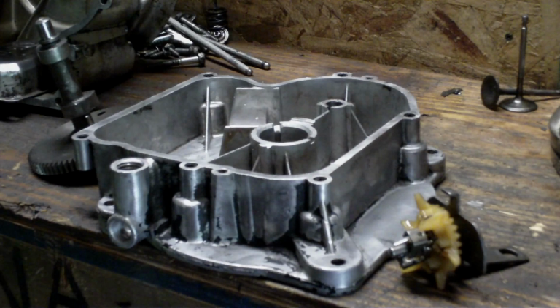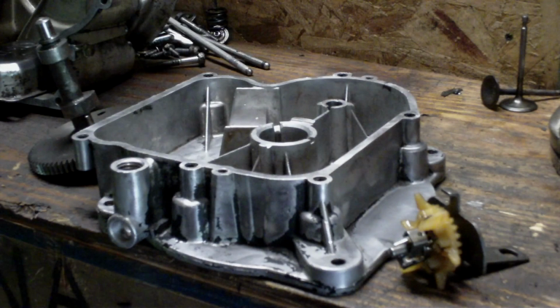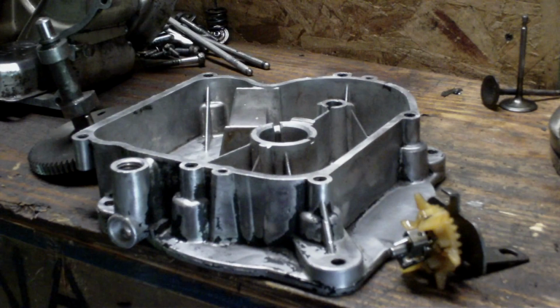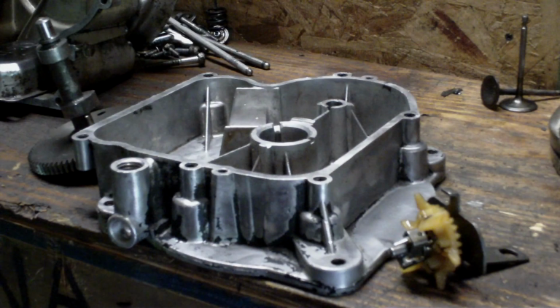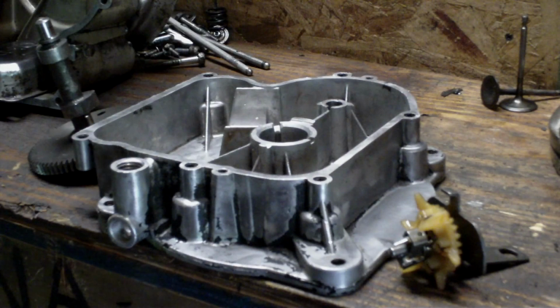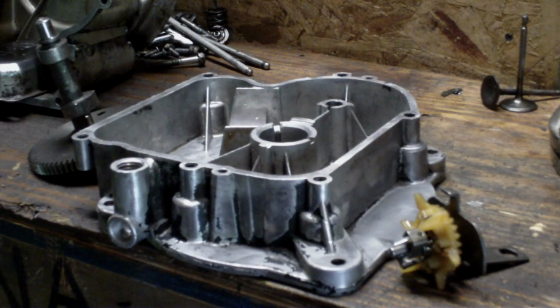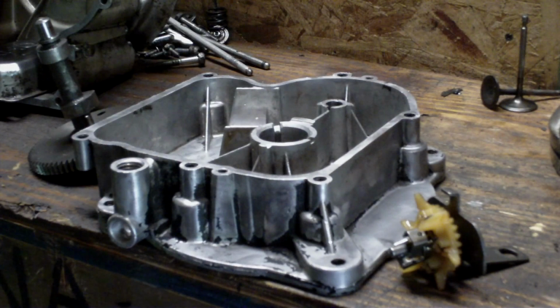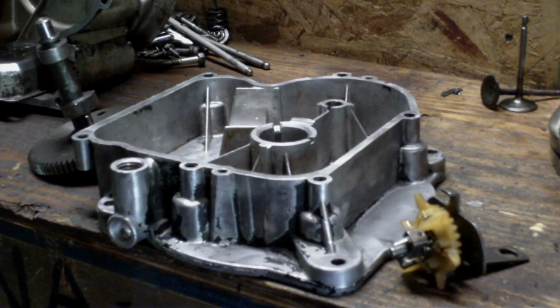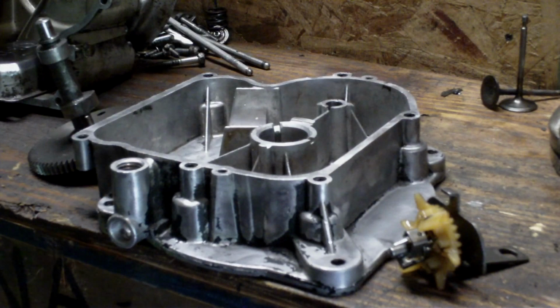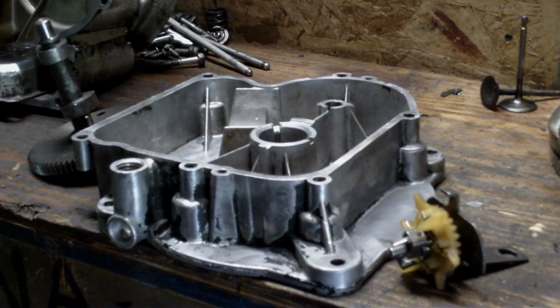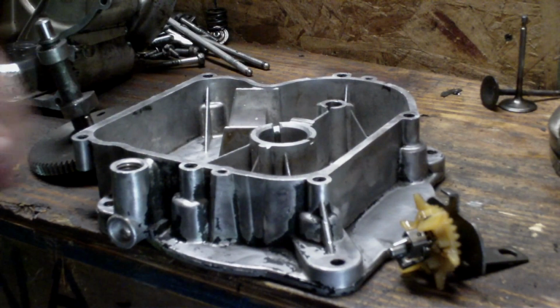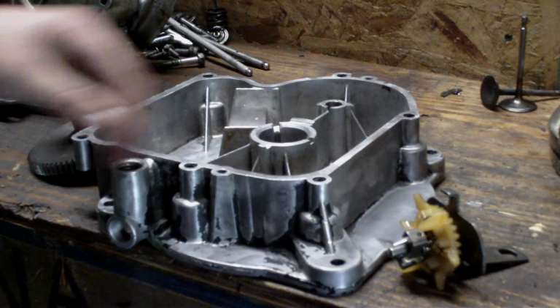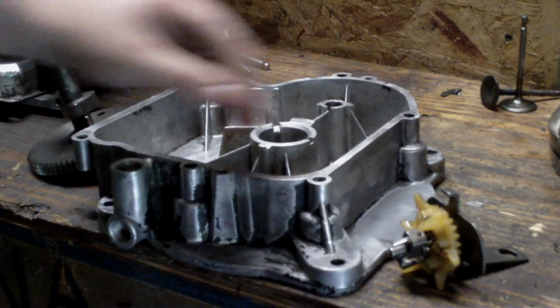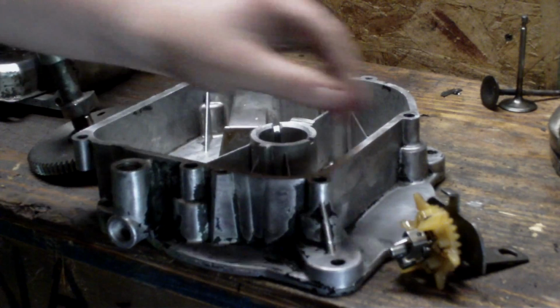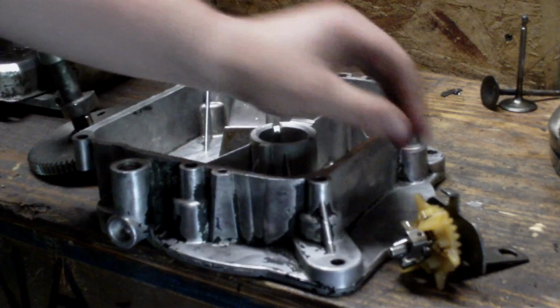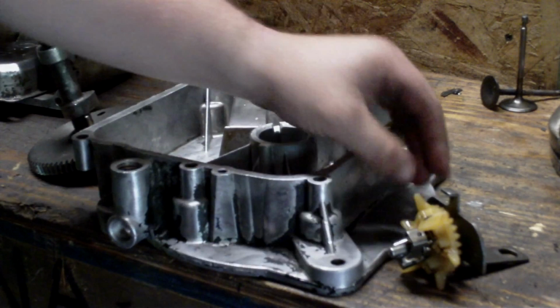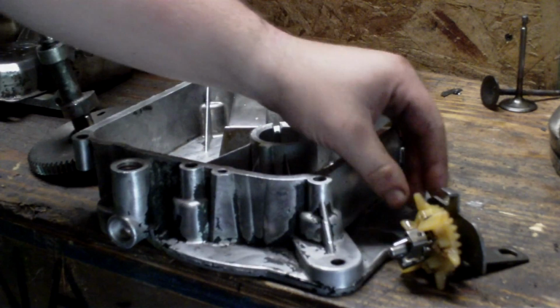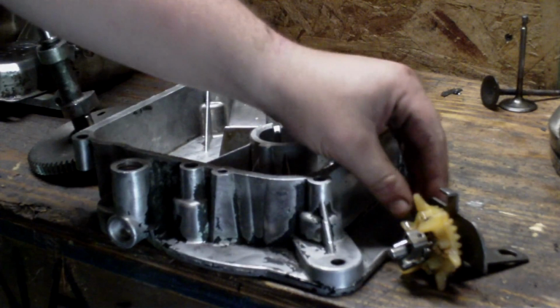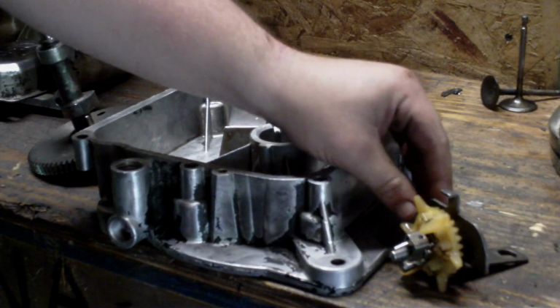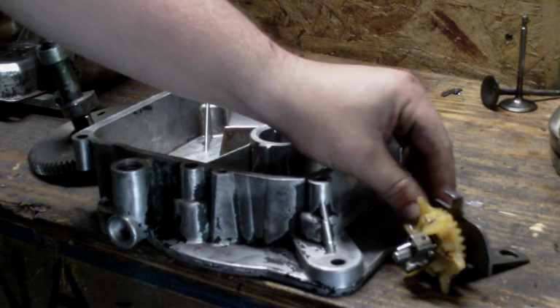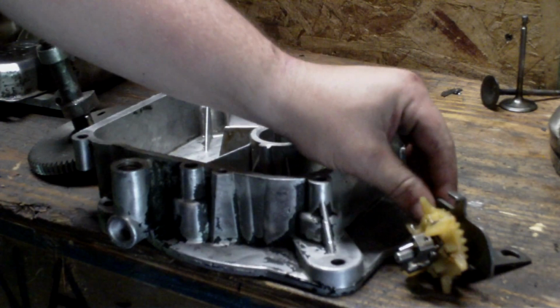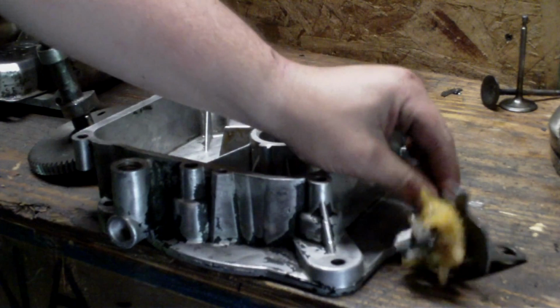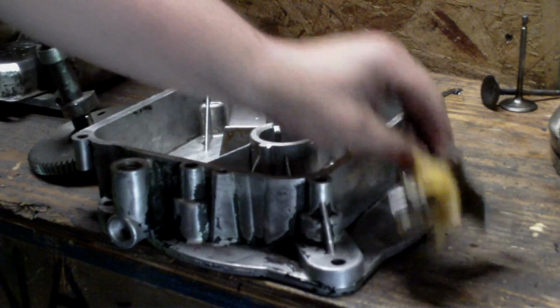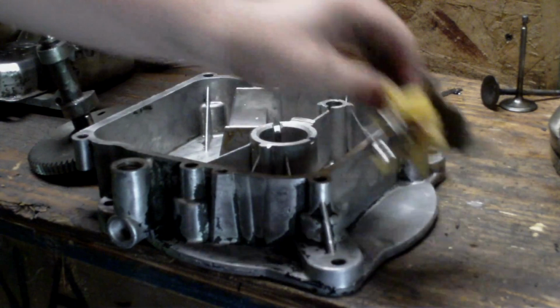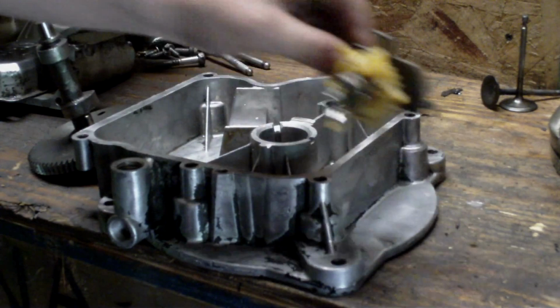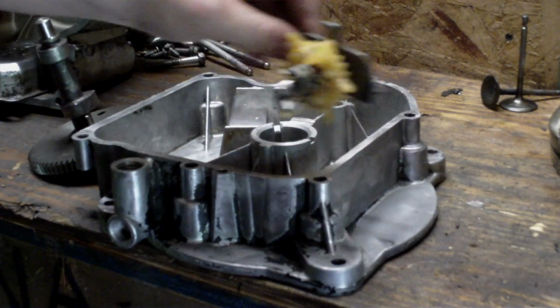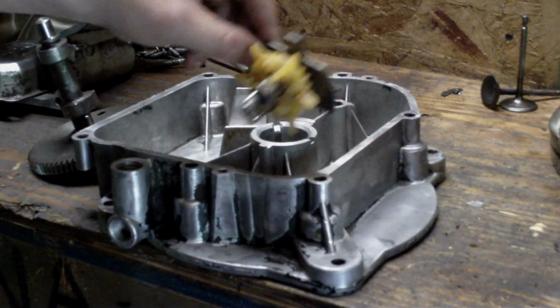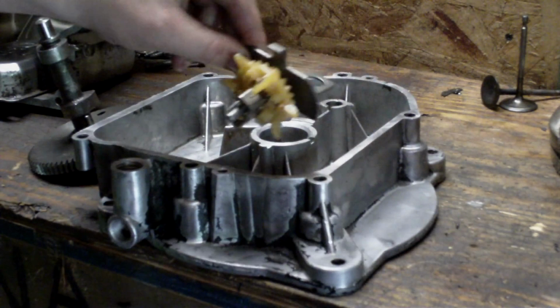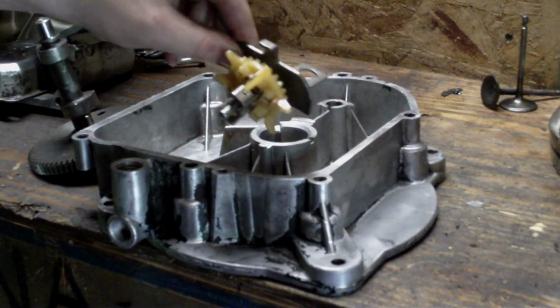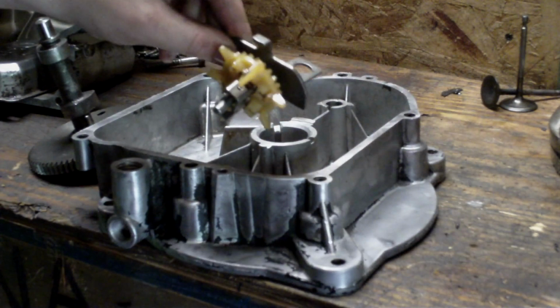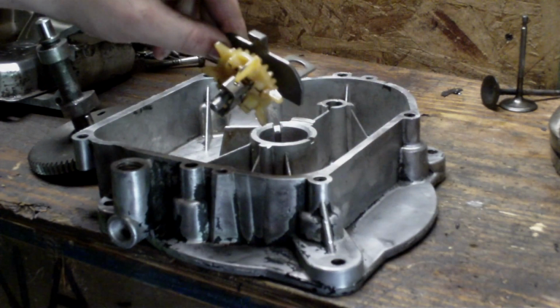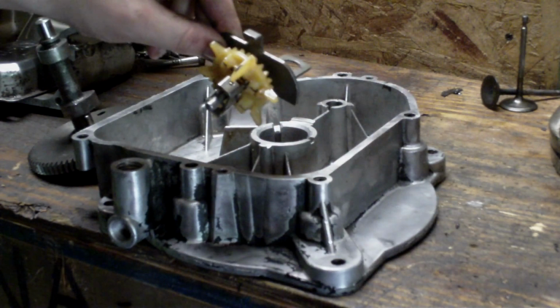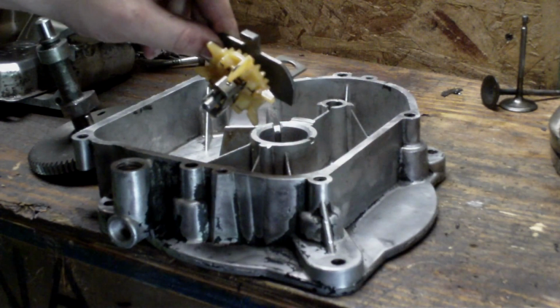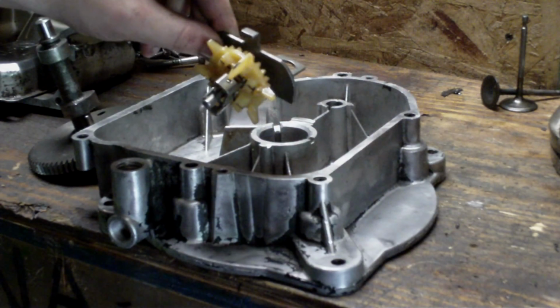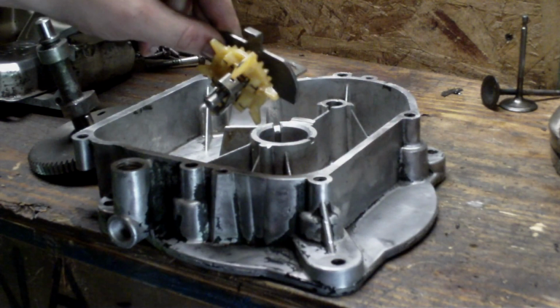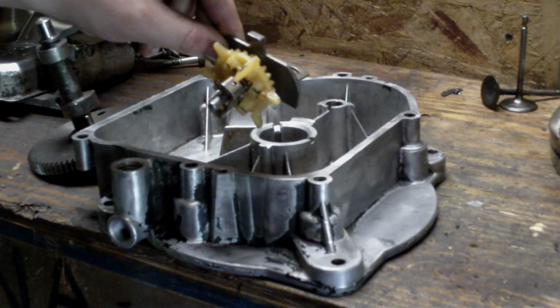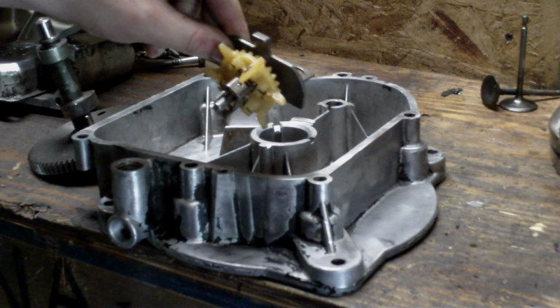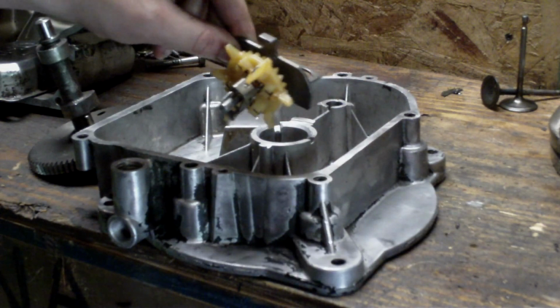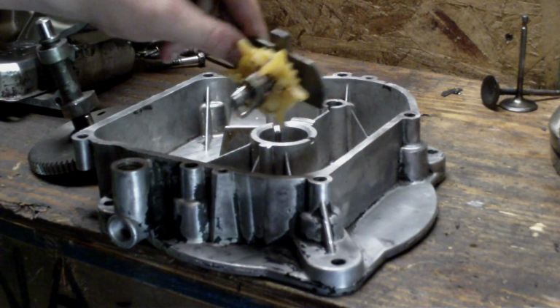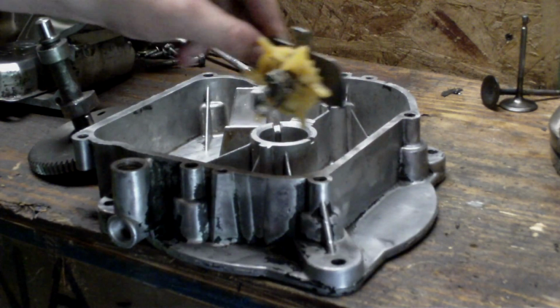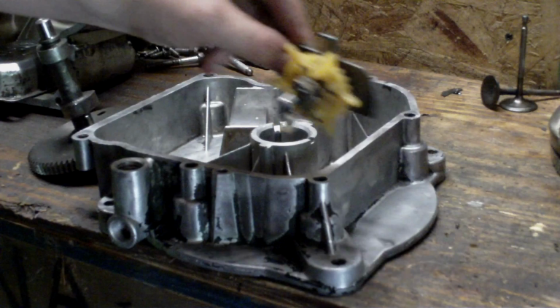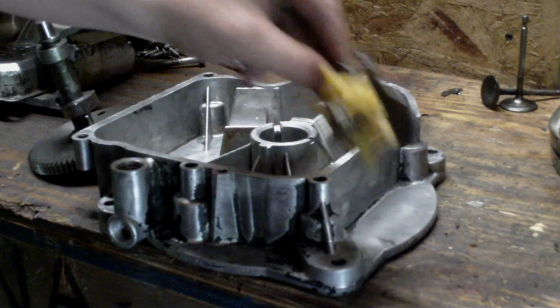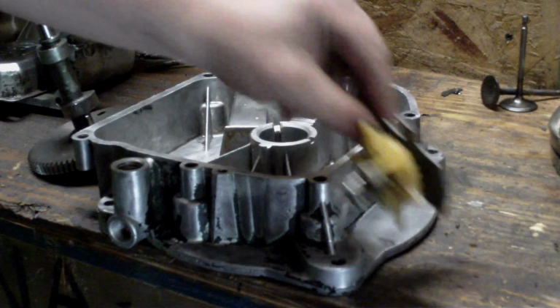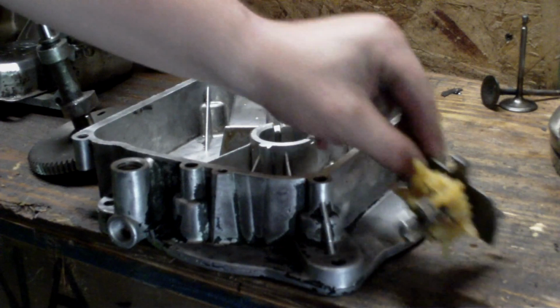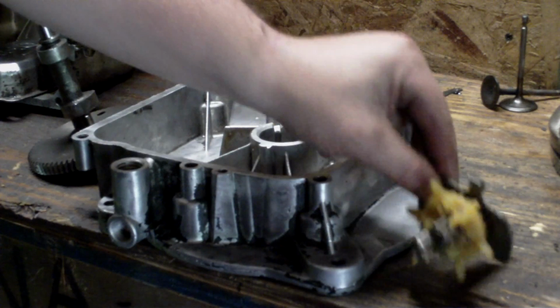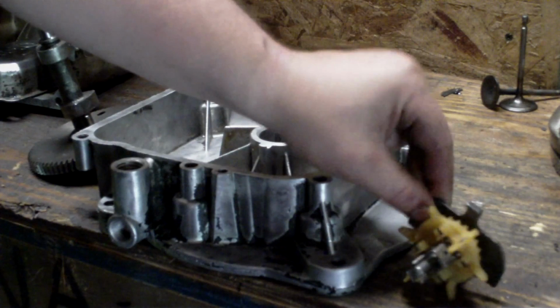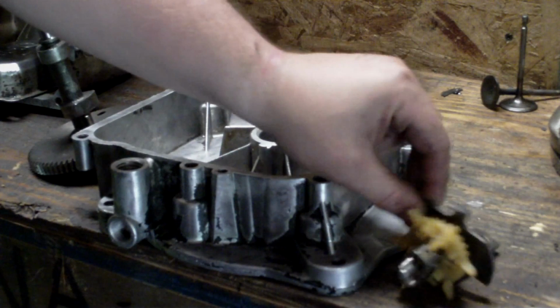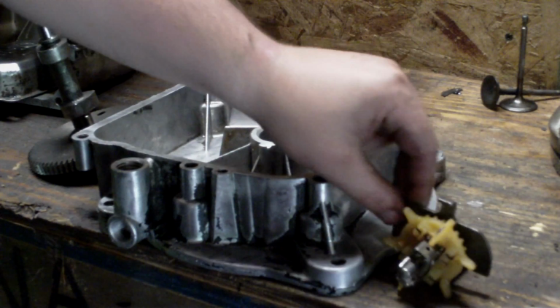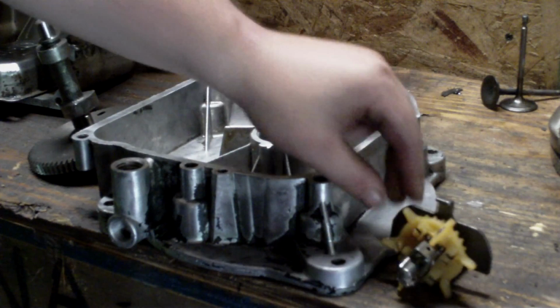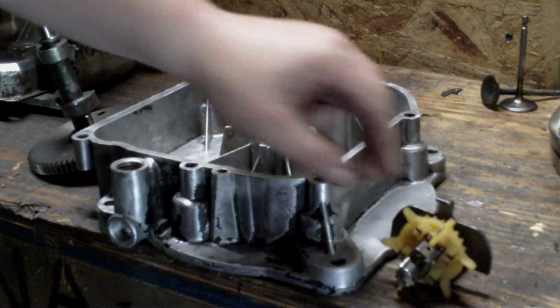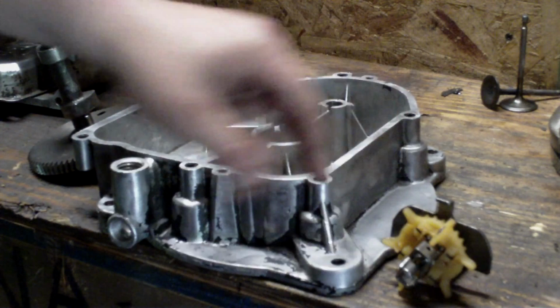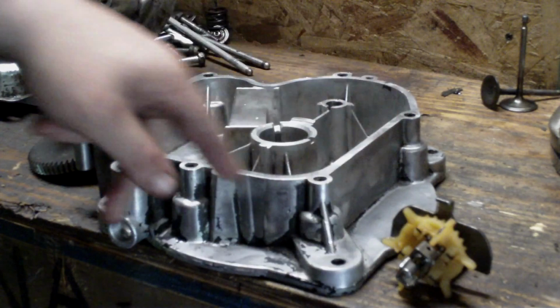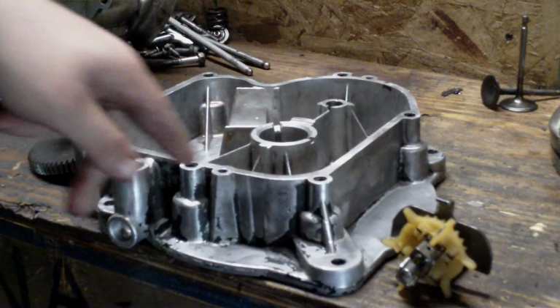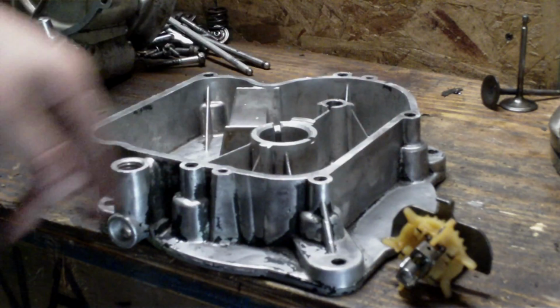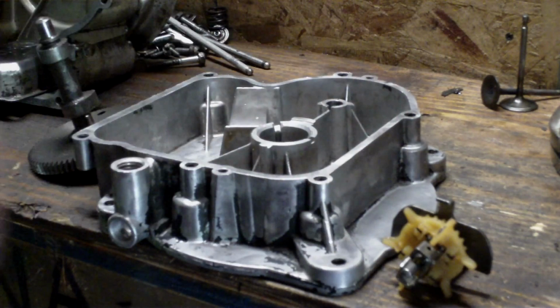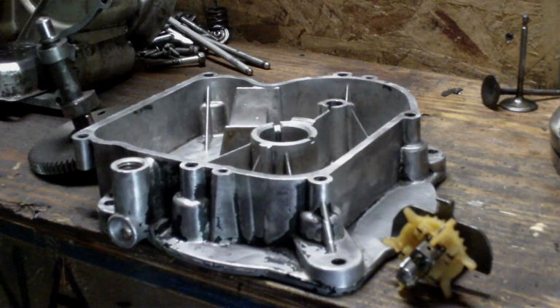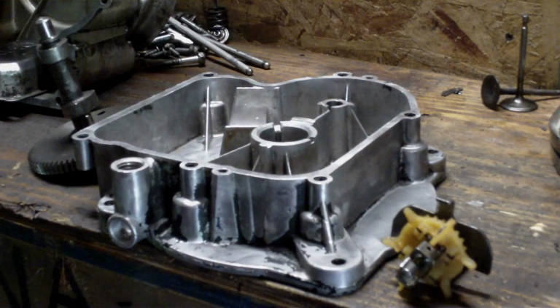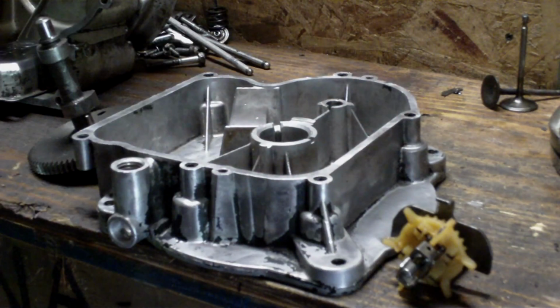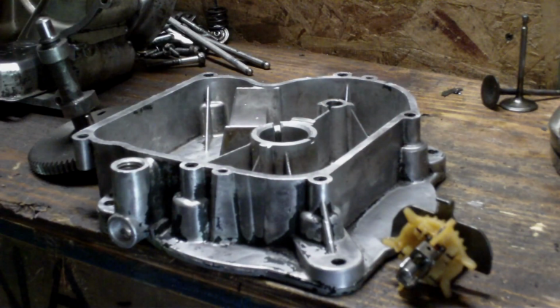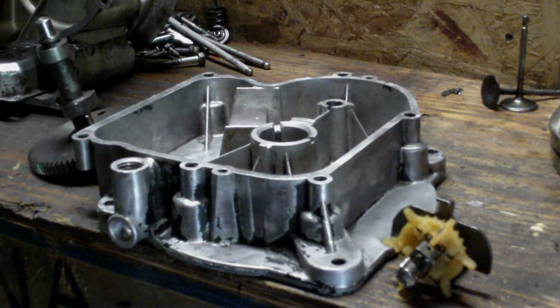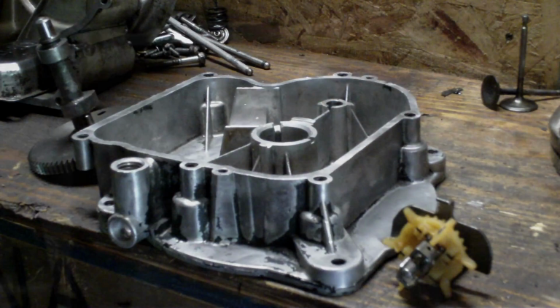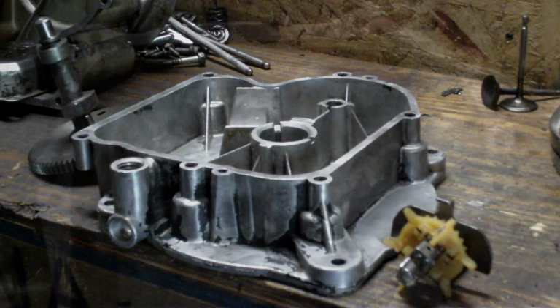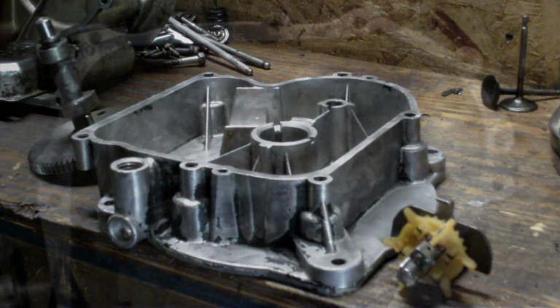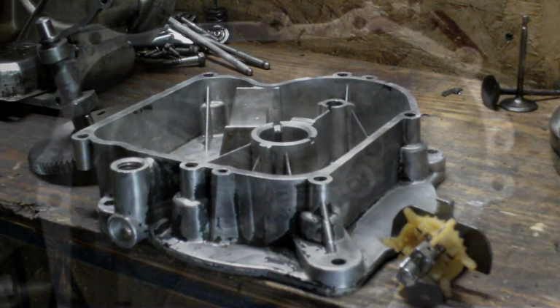Today I thought I'd make a quick video to show you all how the oil slinger works on Briggs & Stratton vertical shaft engines.